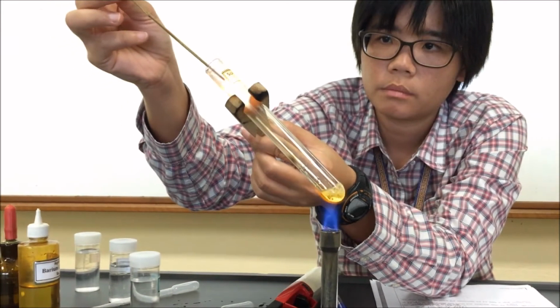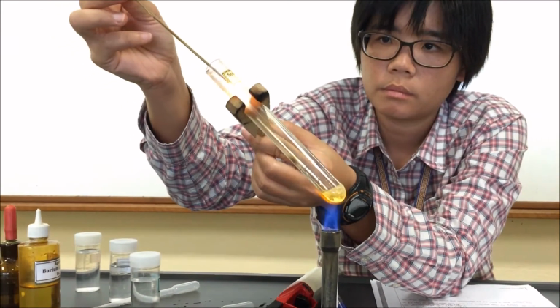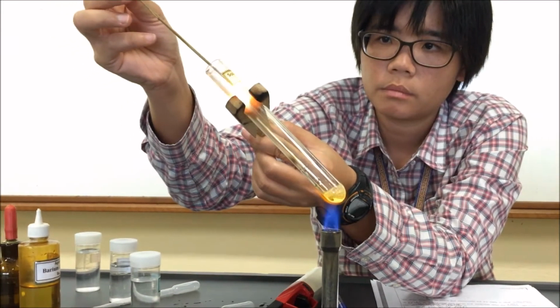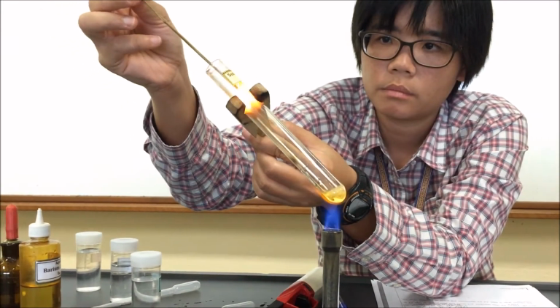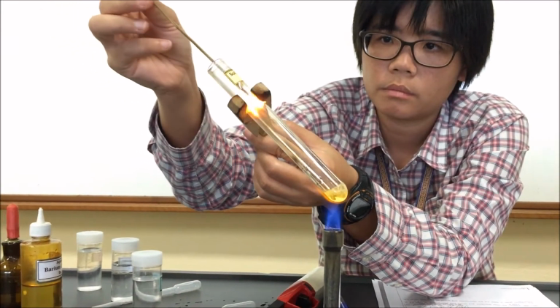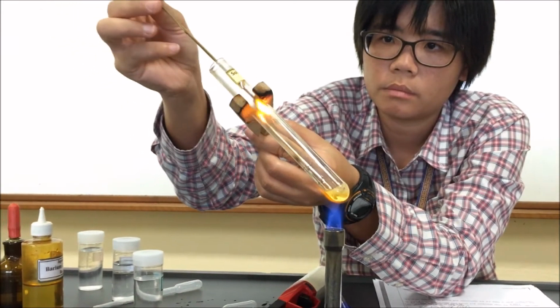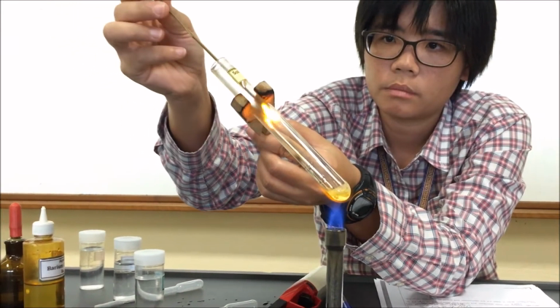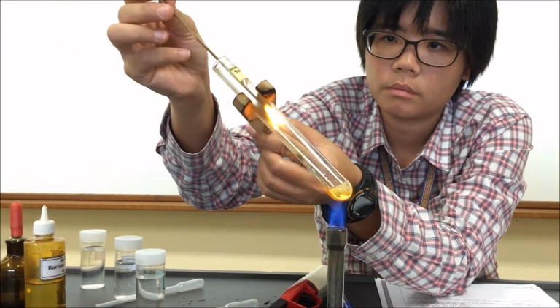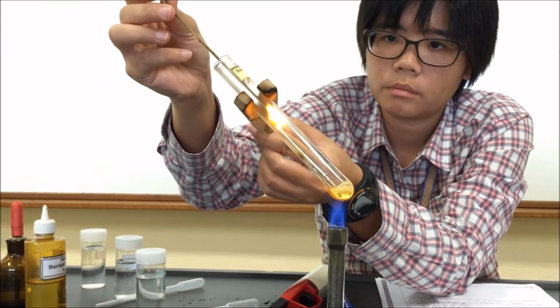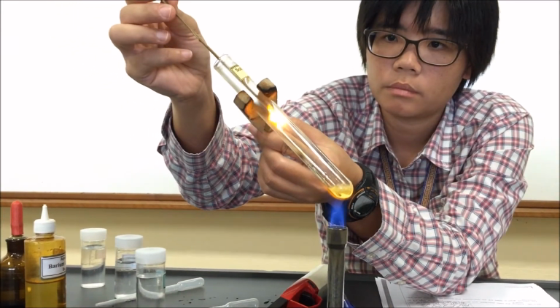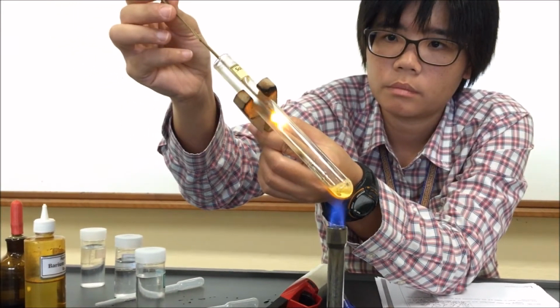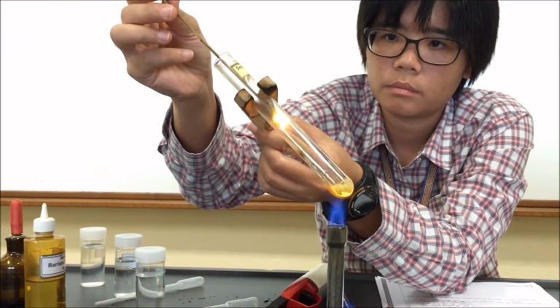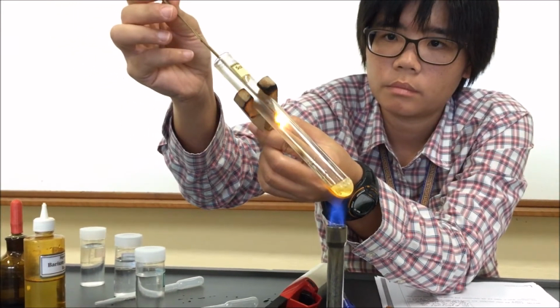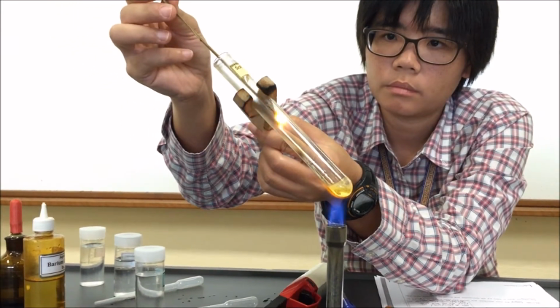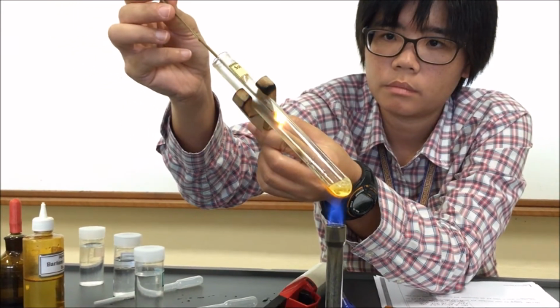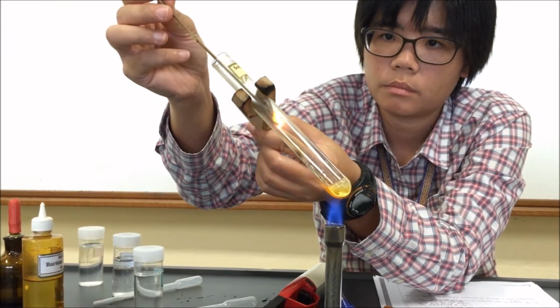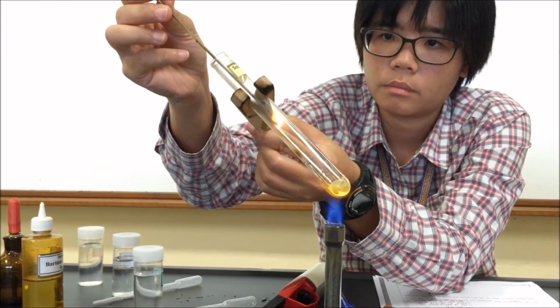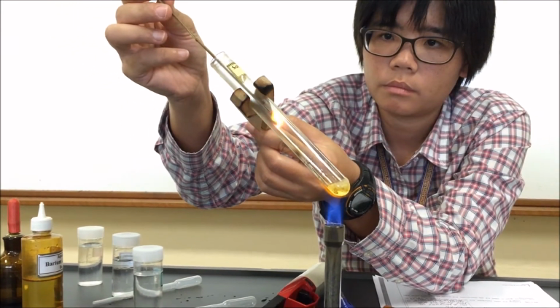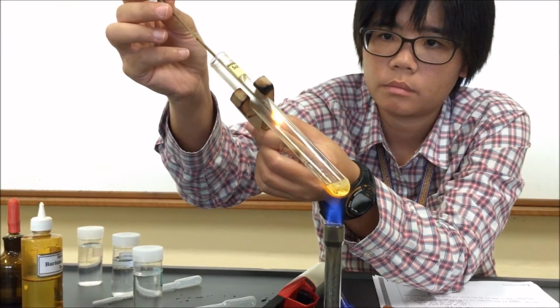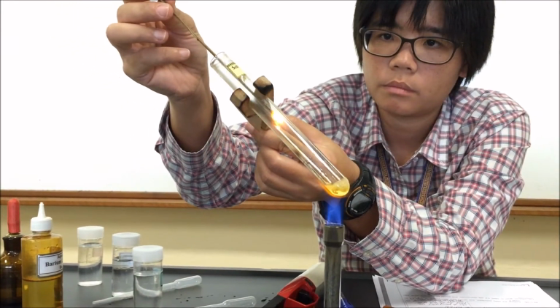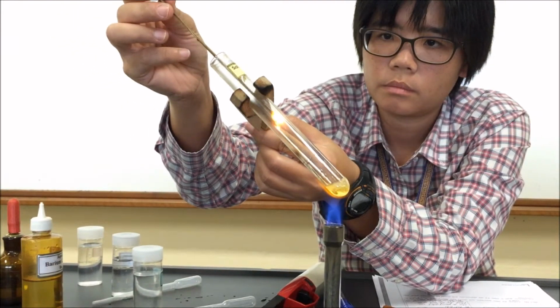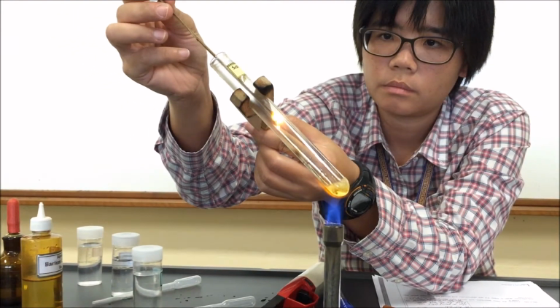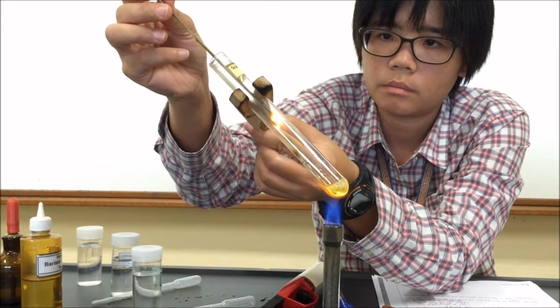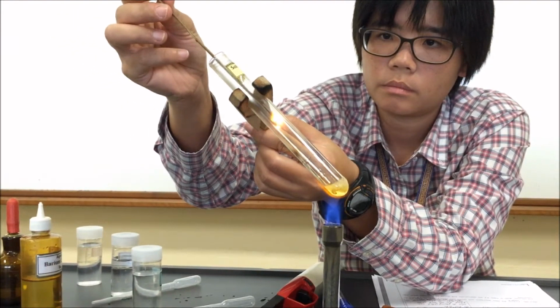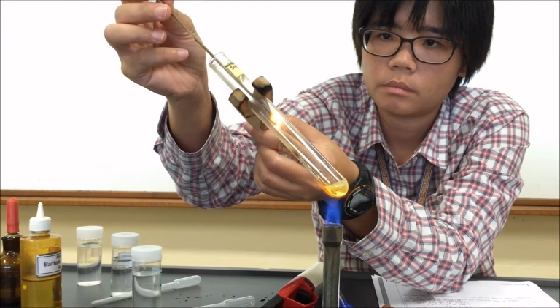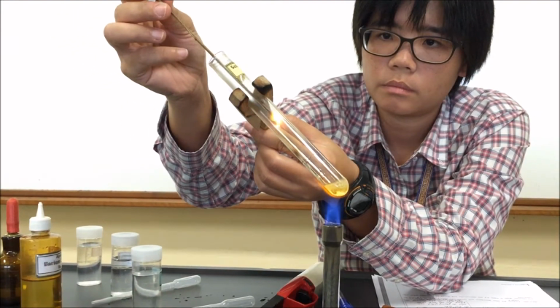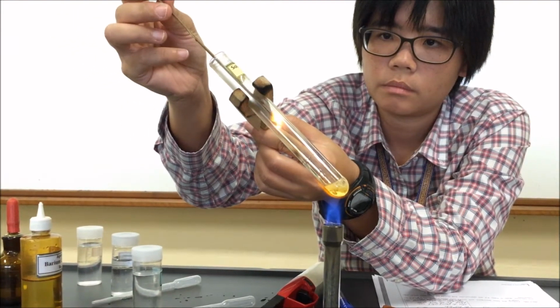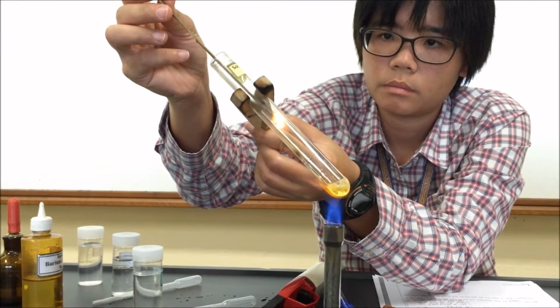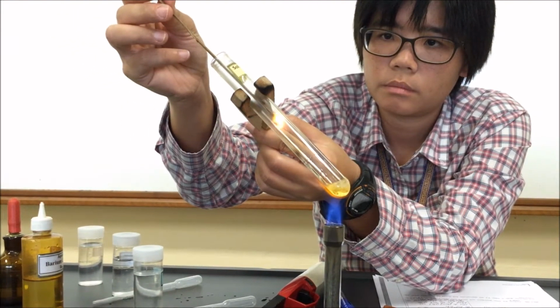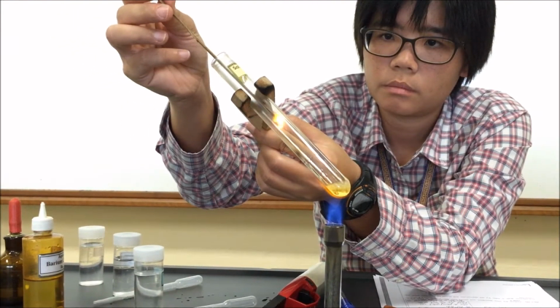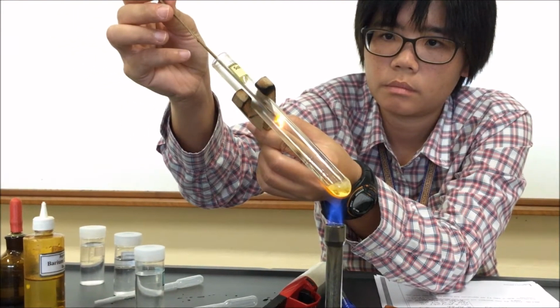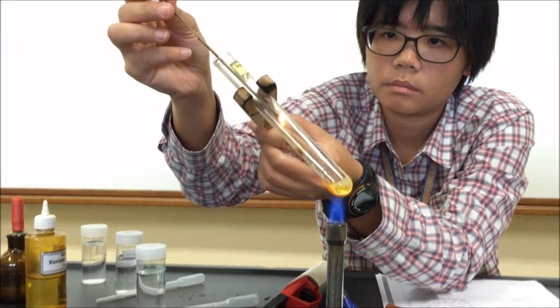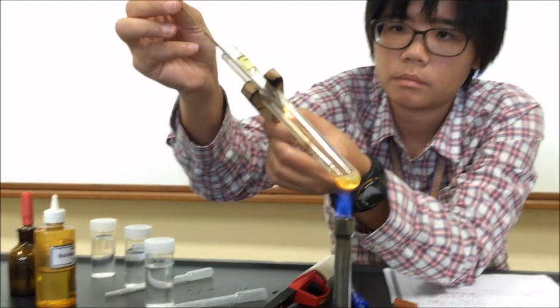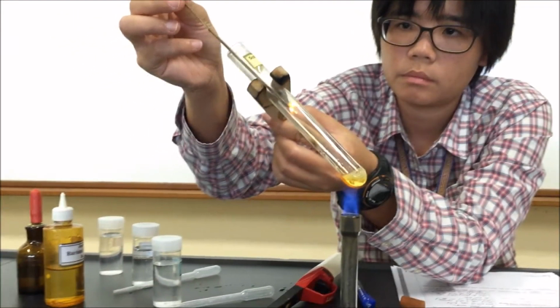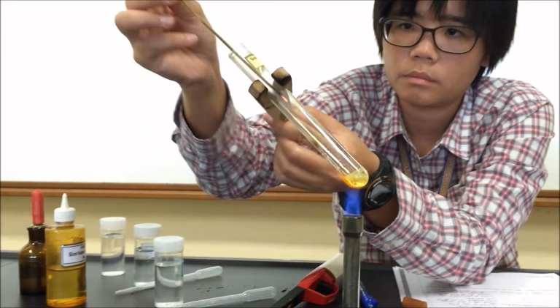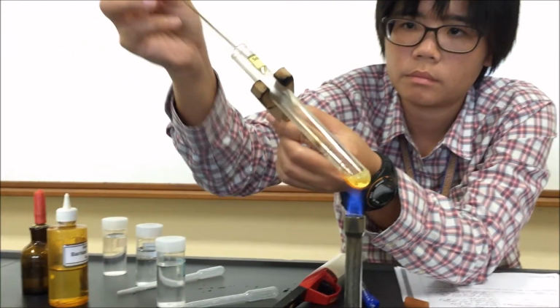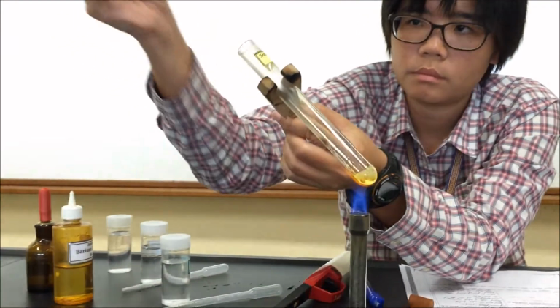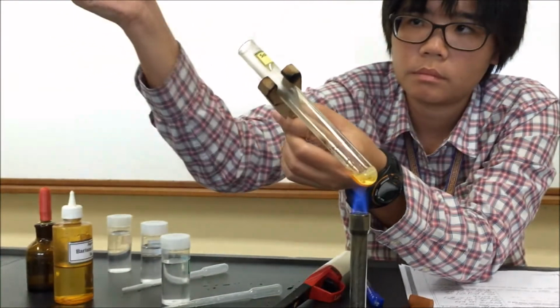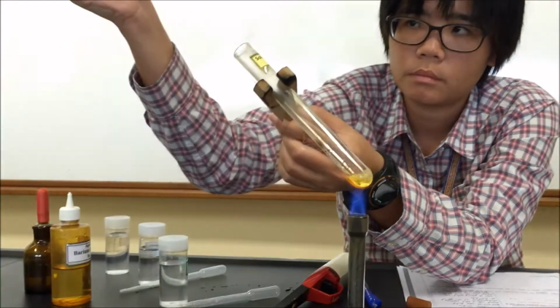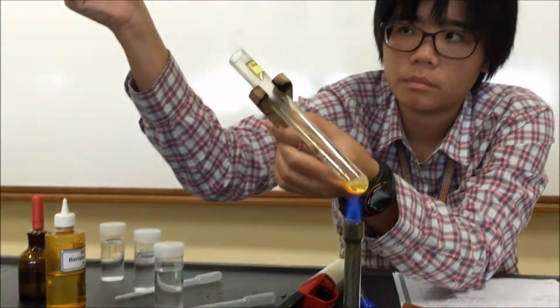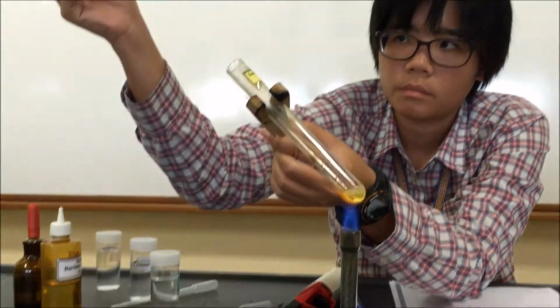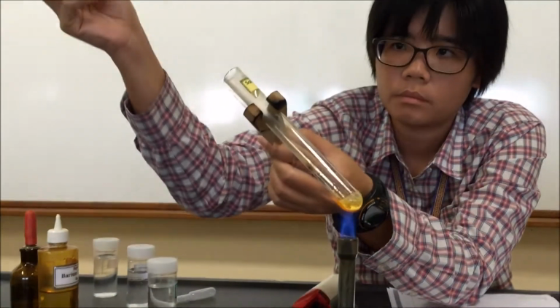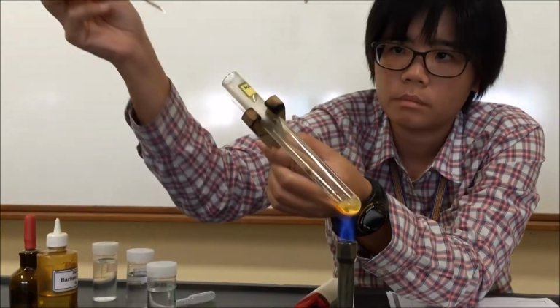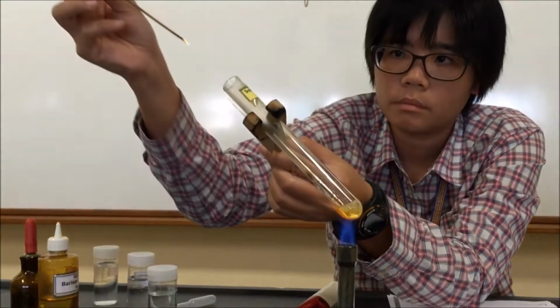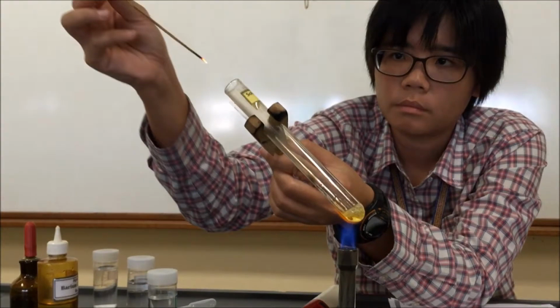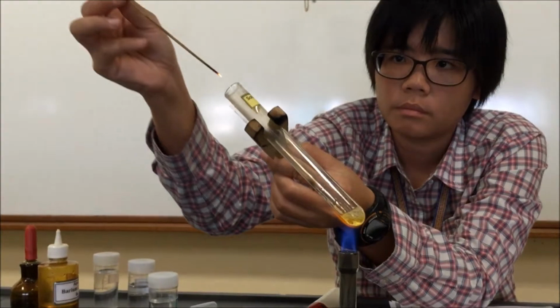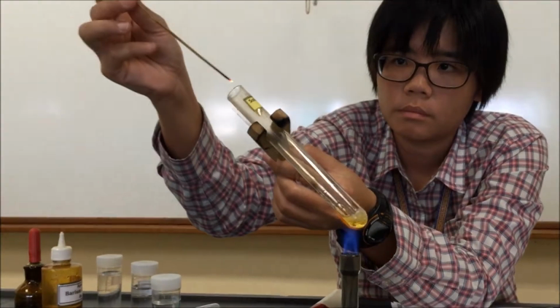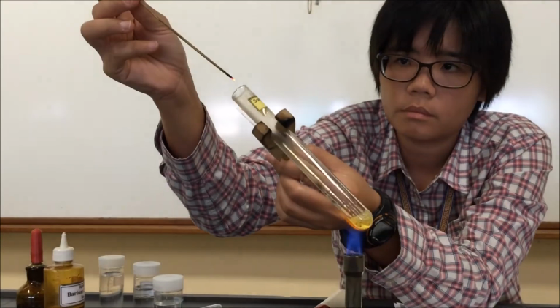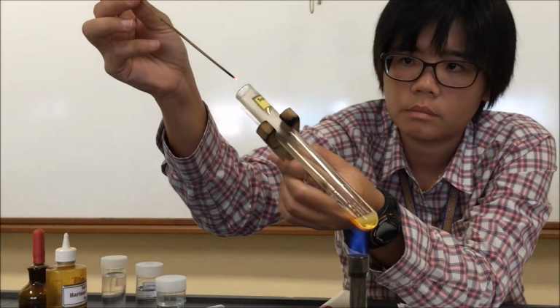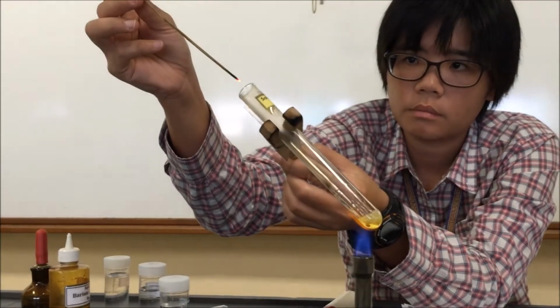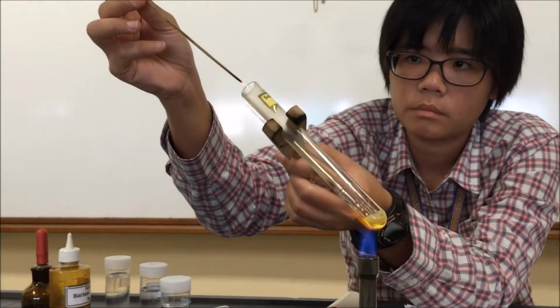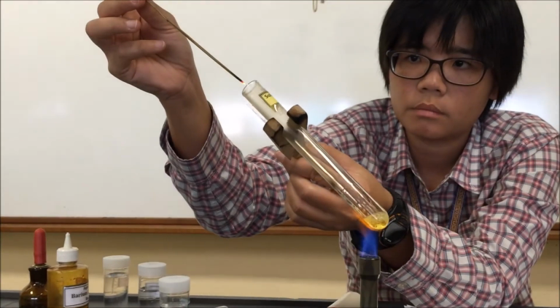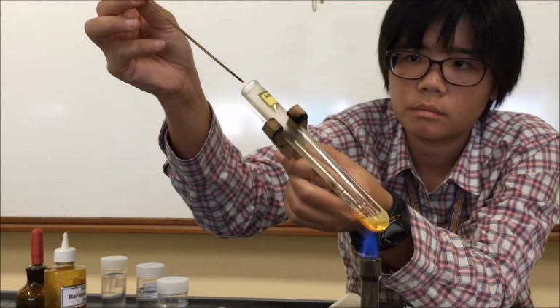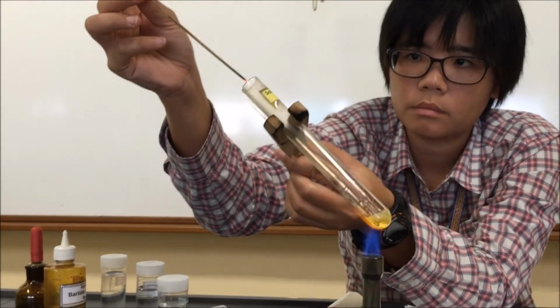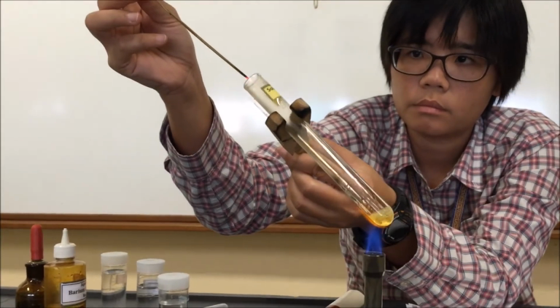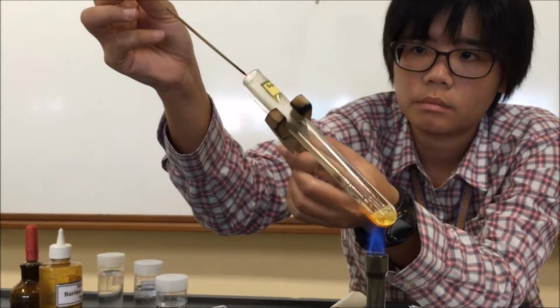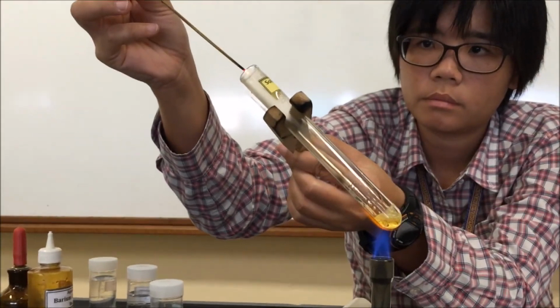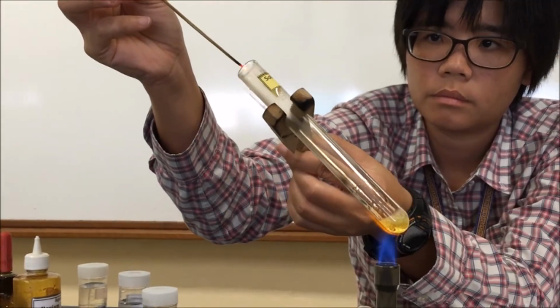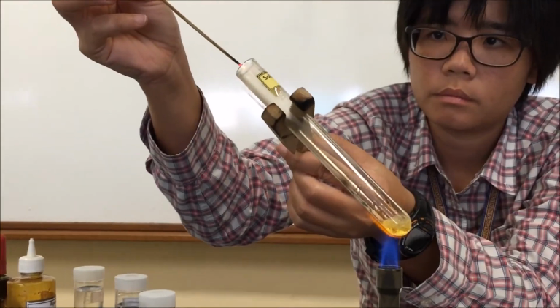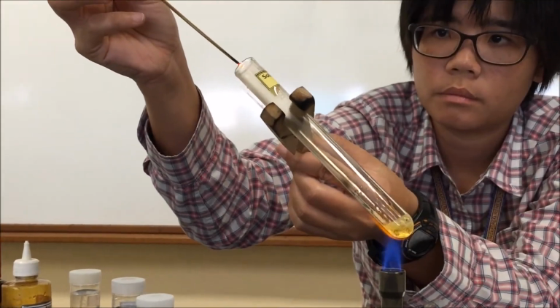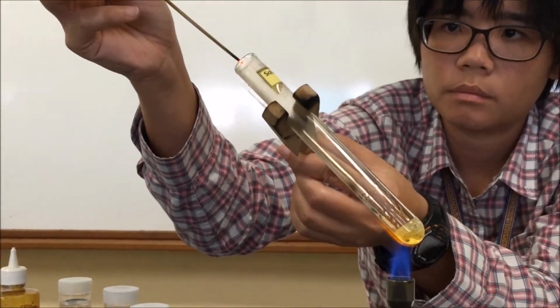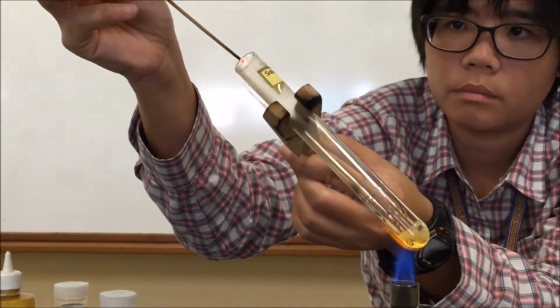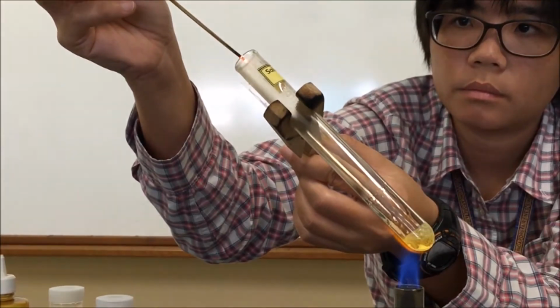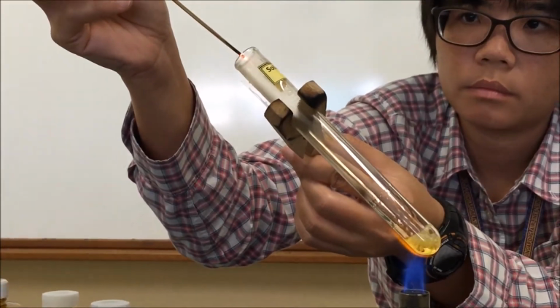You notice that when I place the glowing splint into the tube, the glowing splint does not touch the sides of the test tube. You've got to be careful when you carry out the experiment.